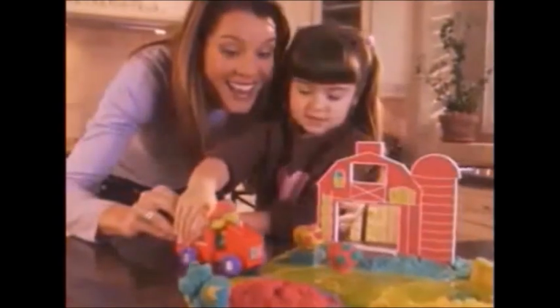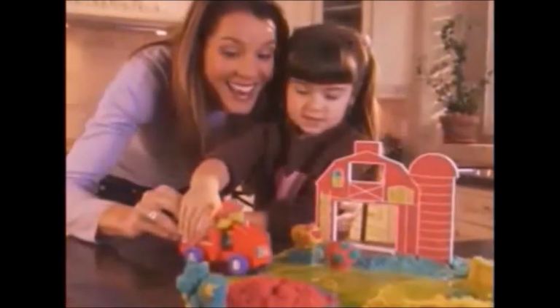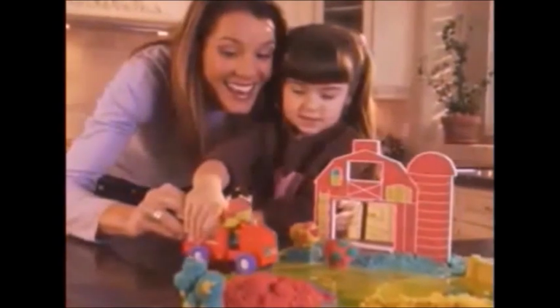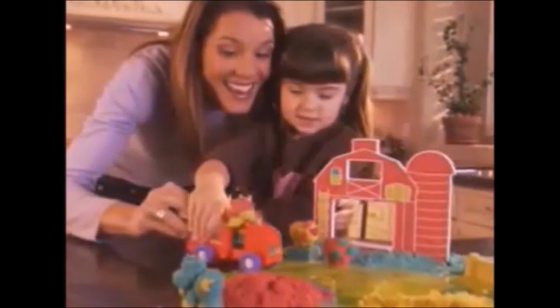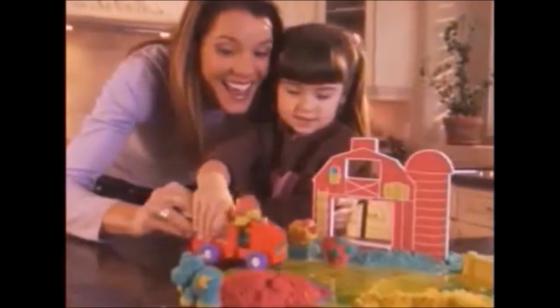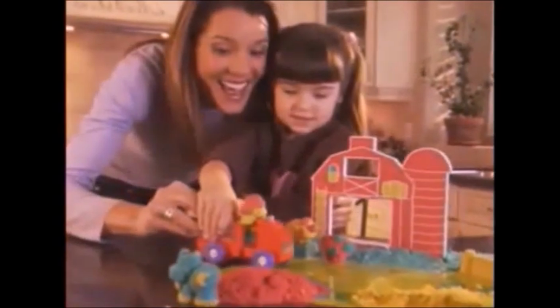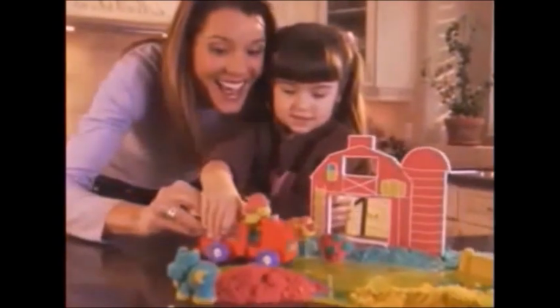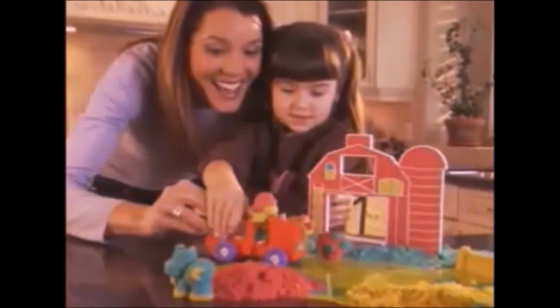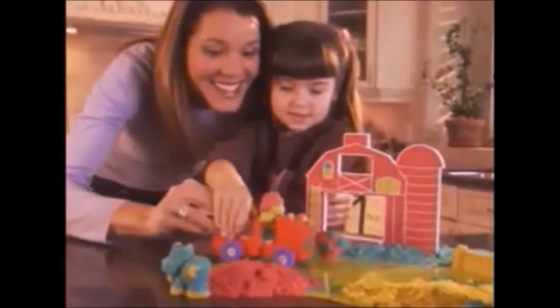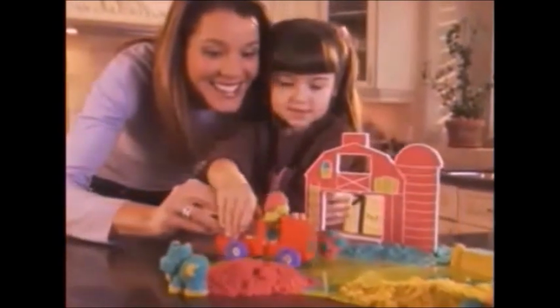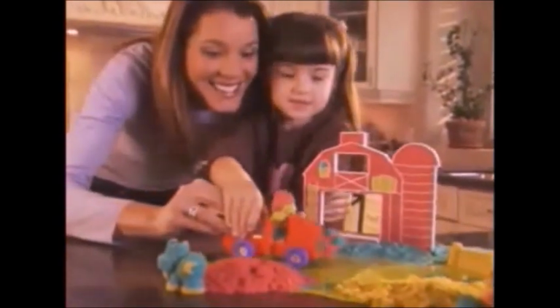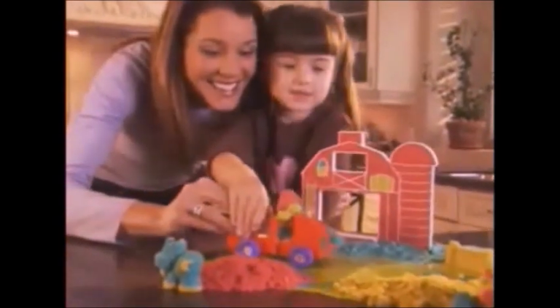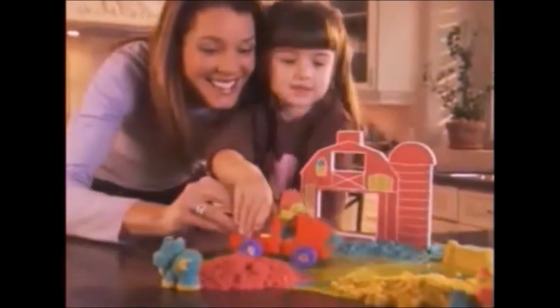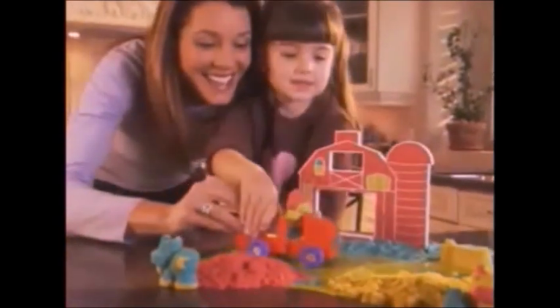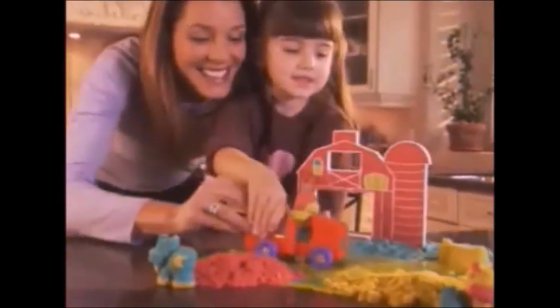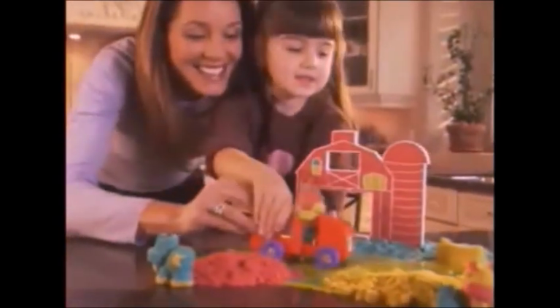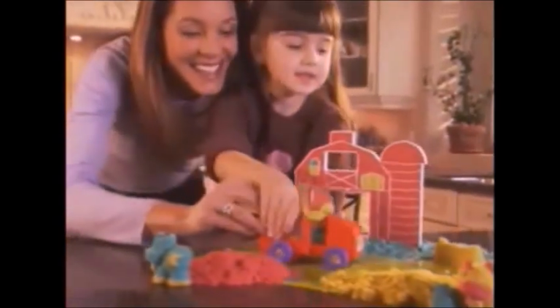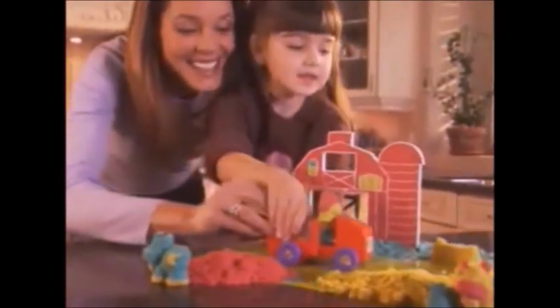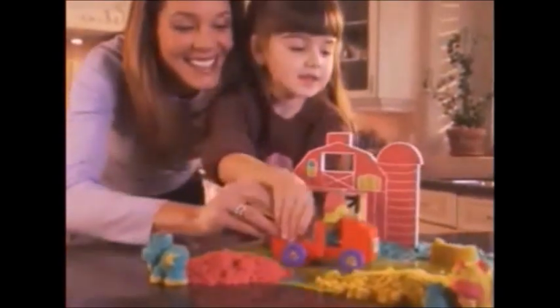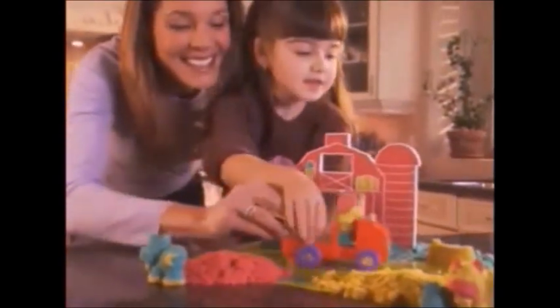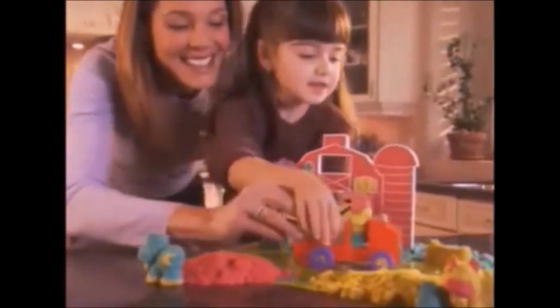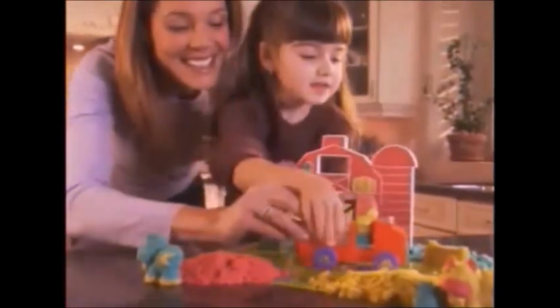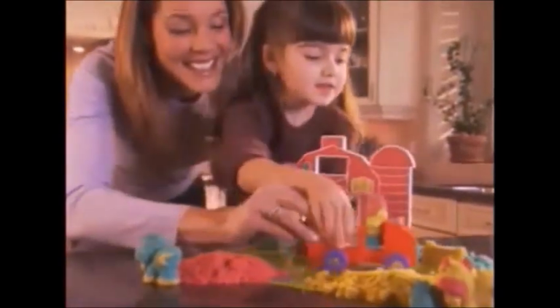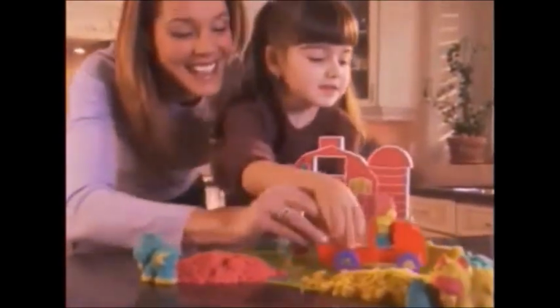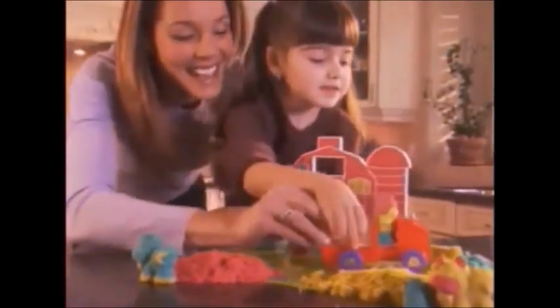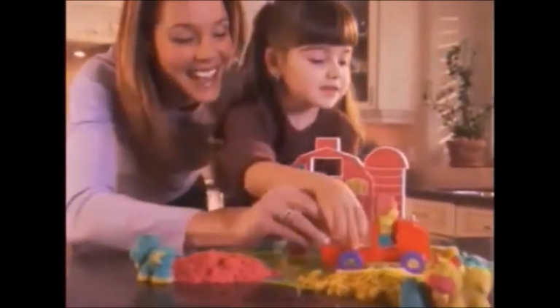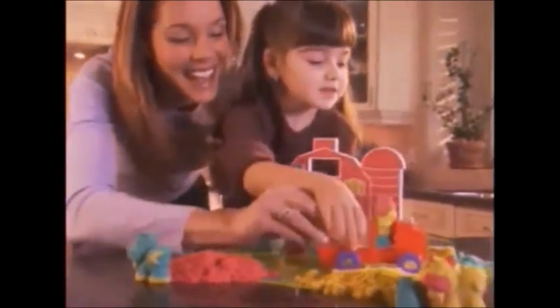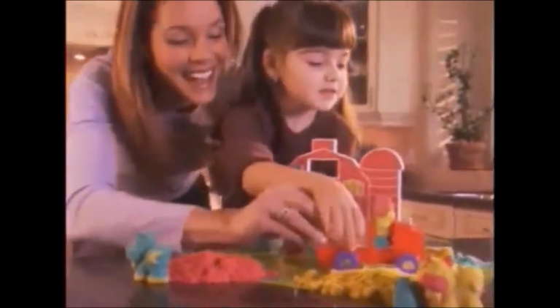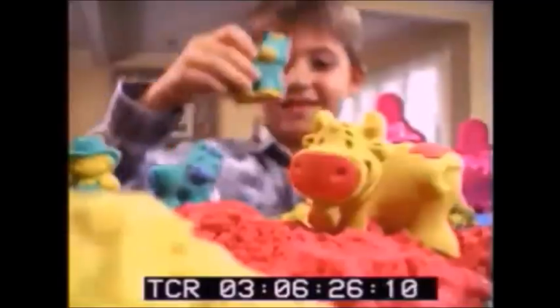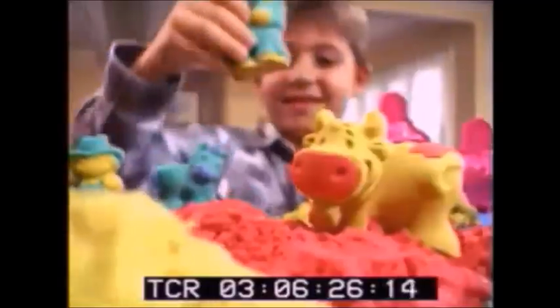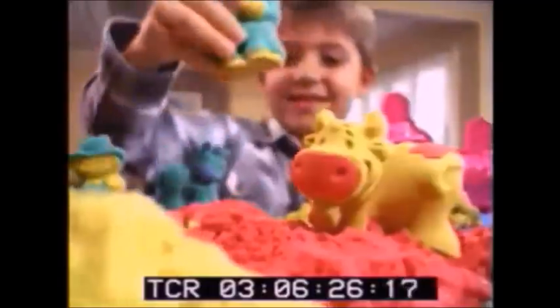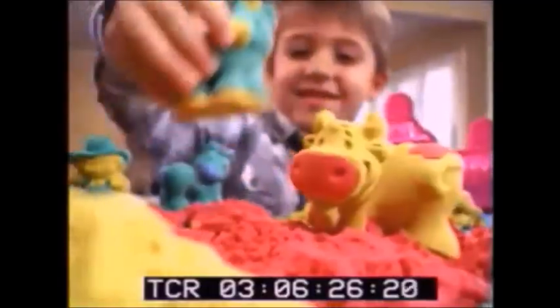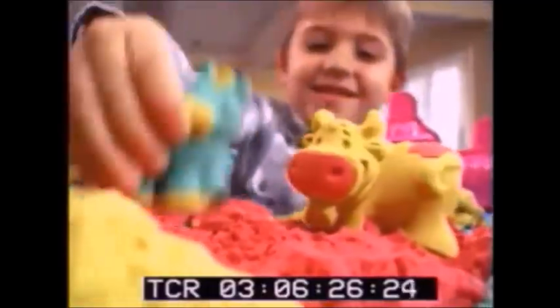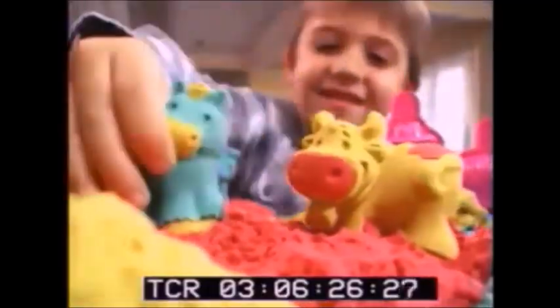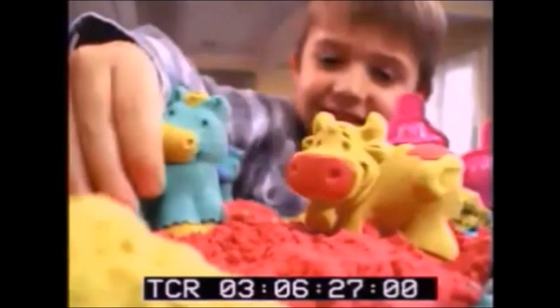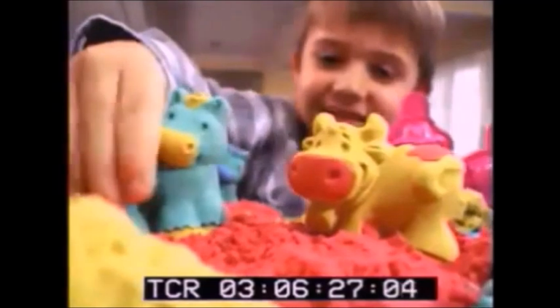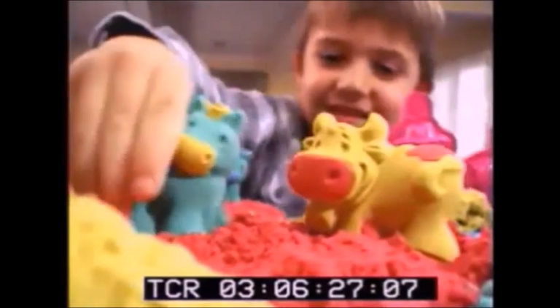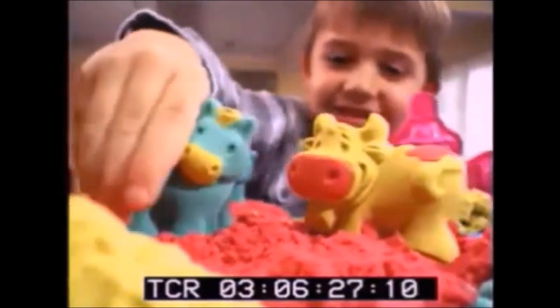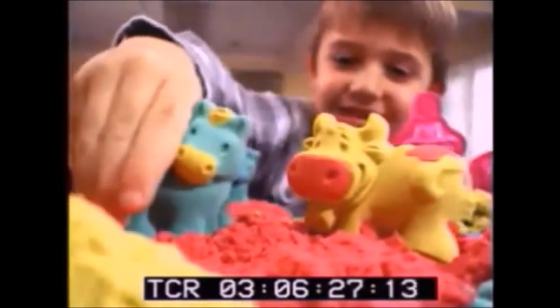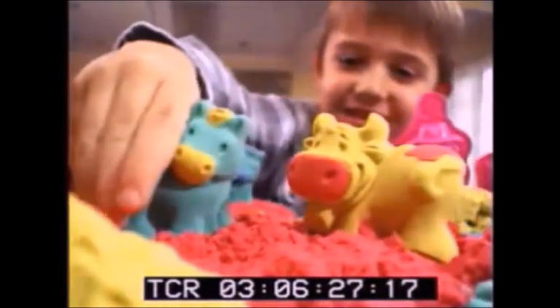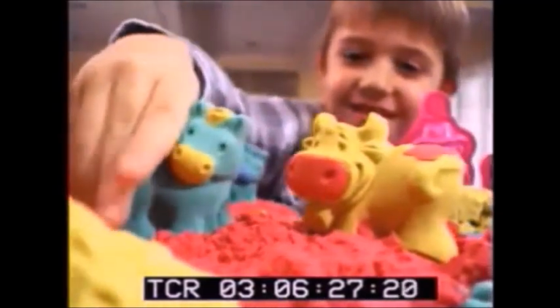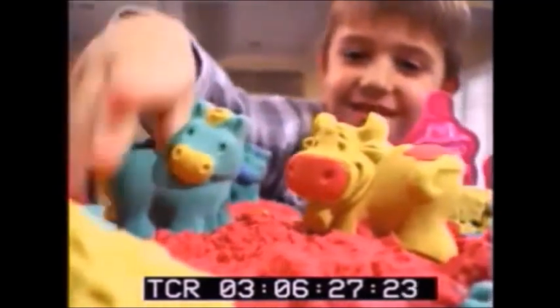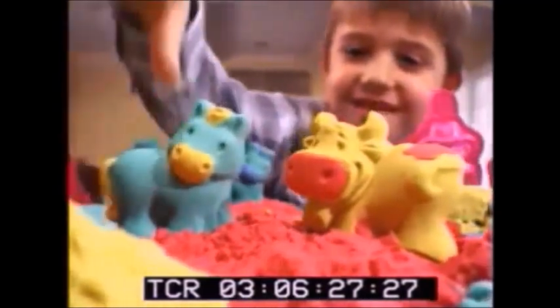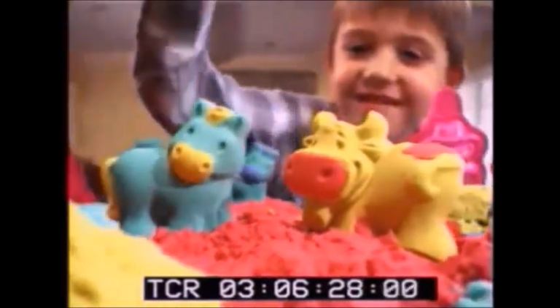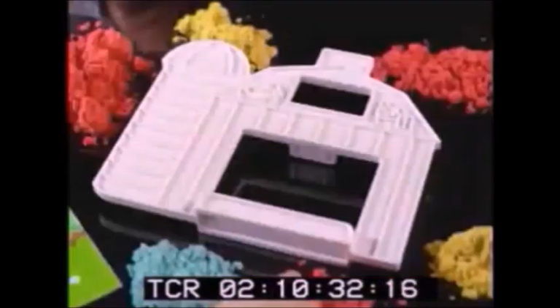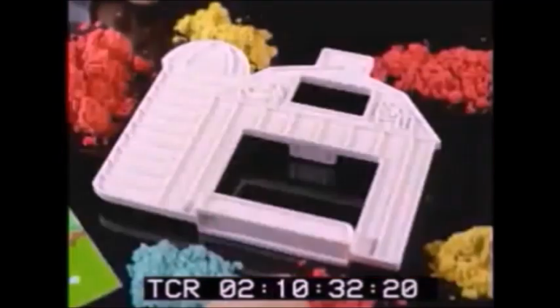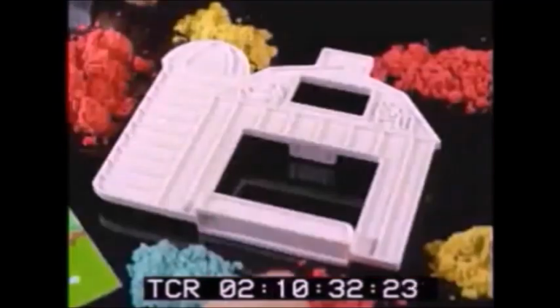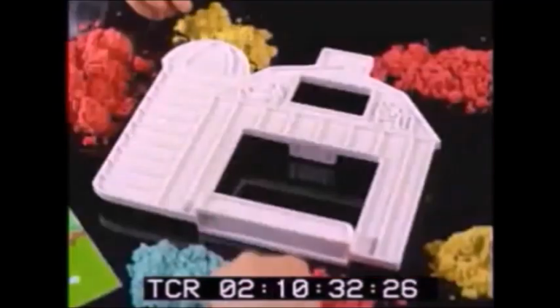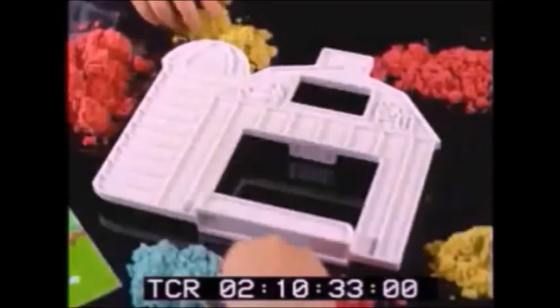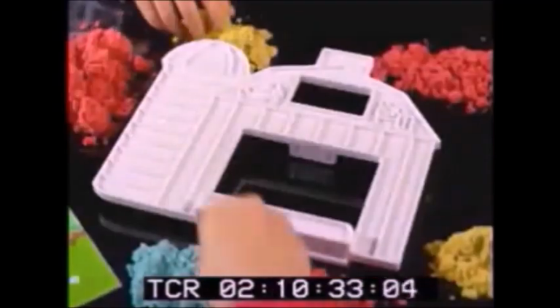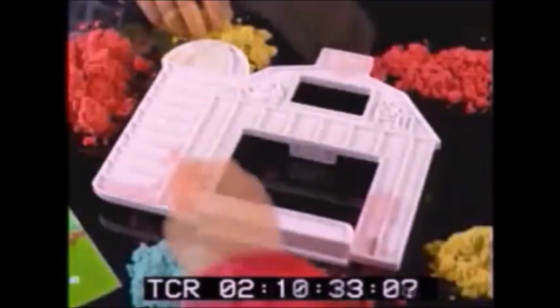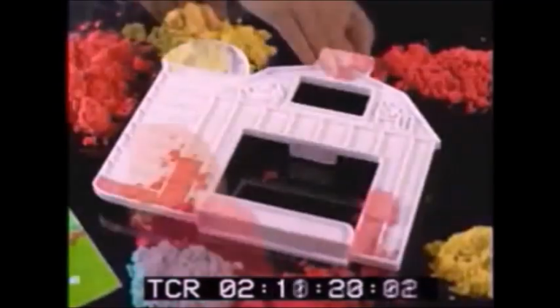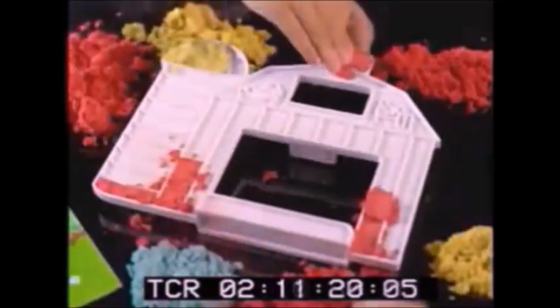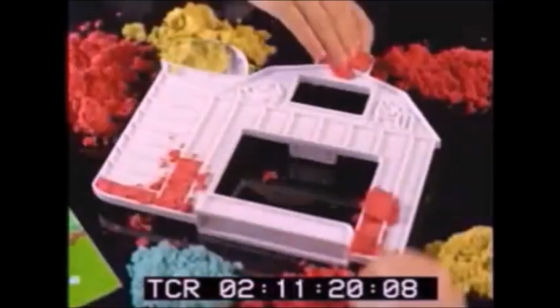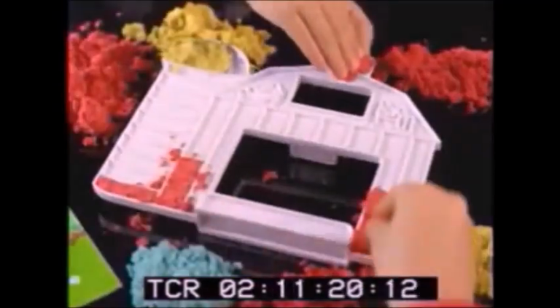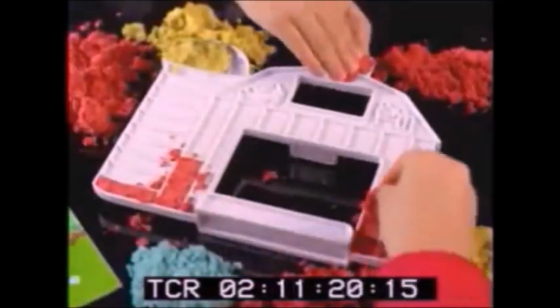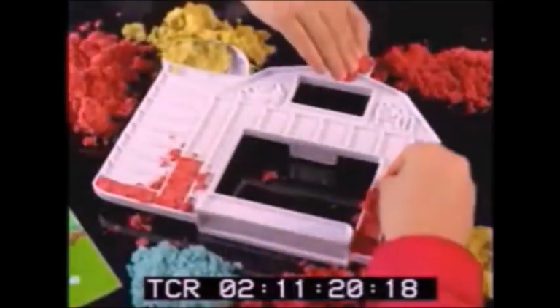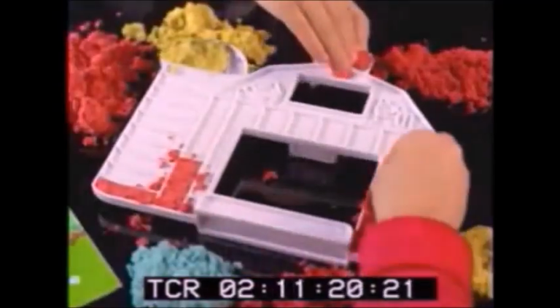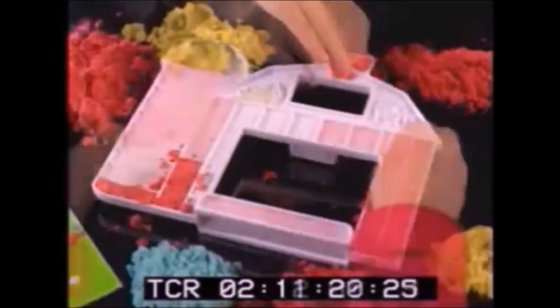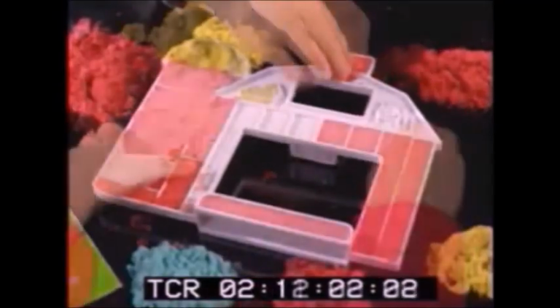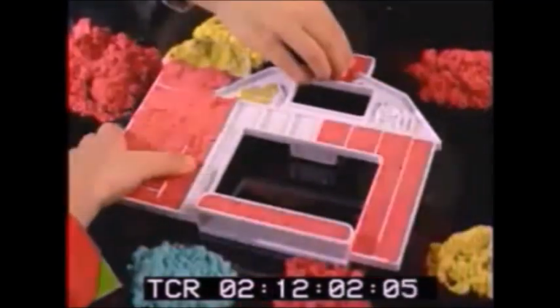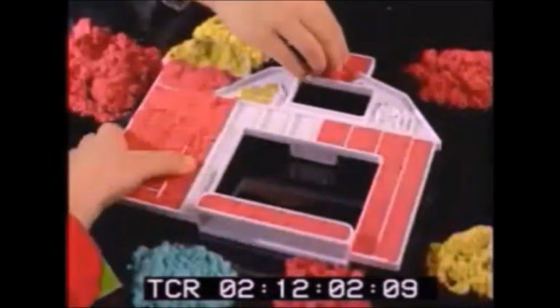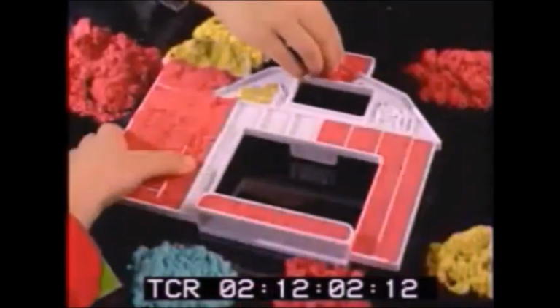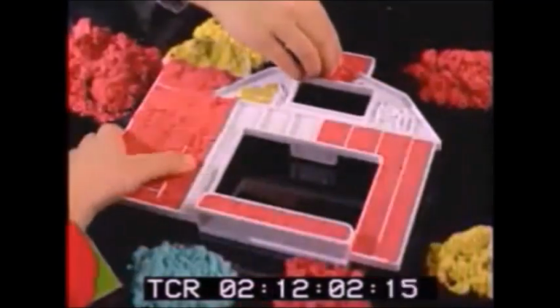And with Mom's help and more sand, you can build almost anything. And here's even more Moonsand fun.